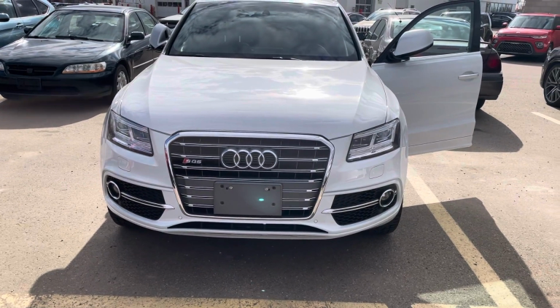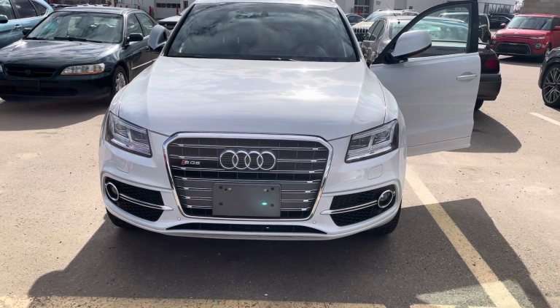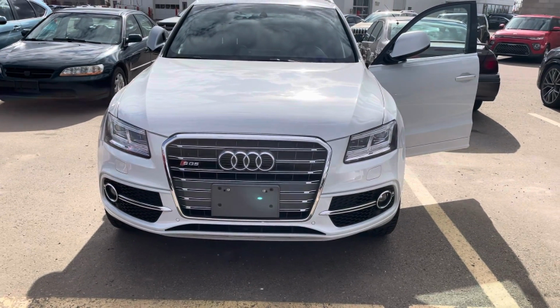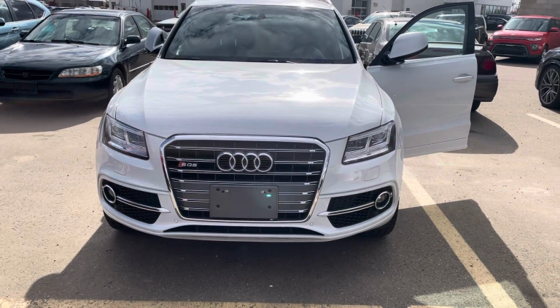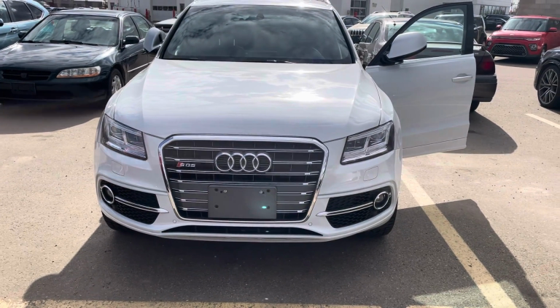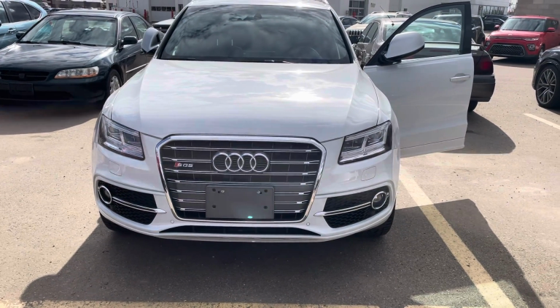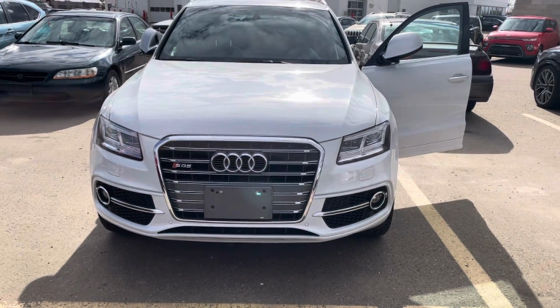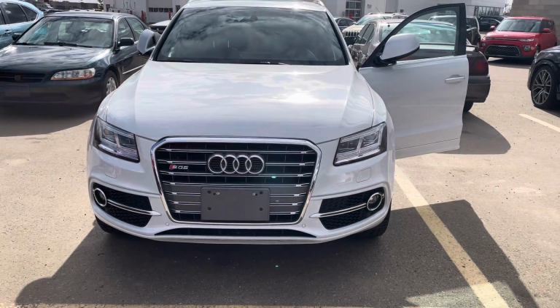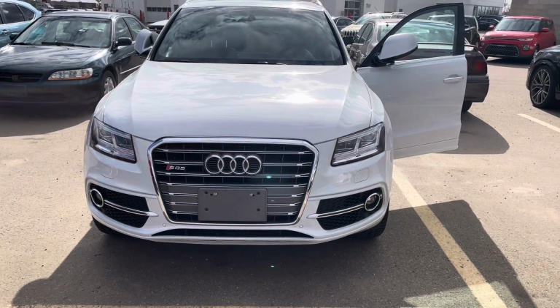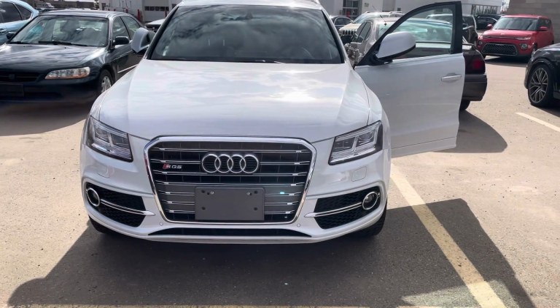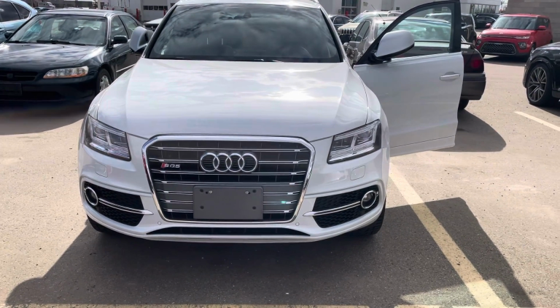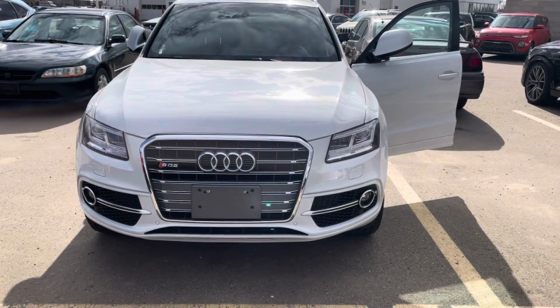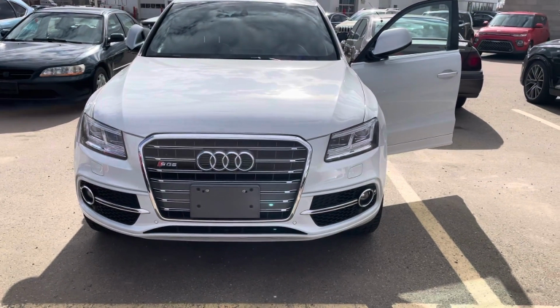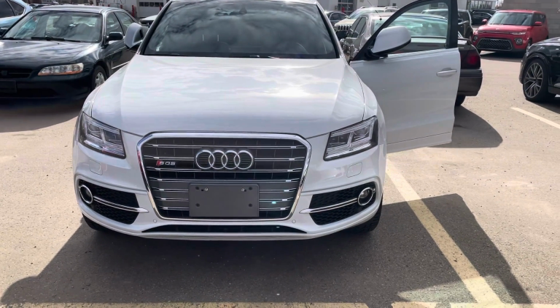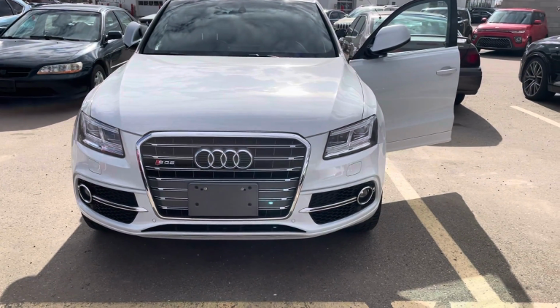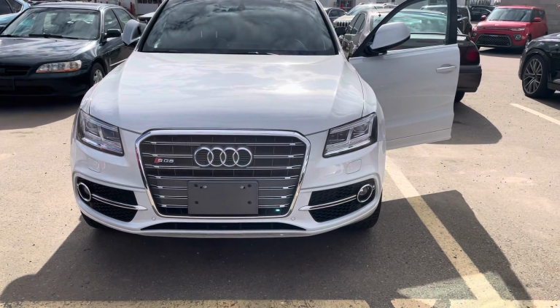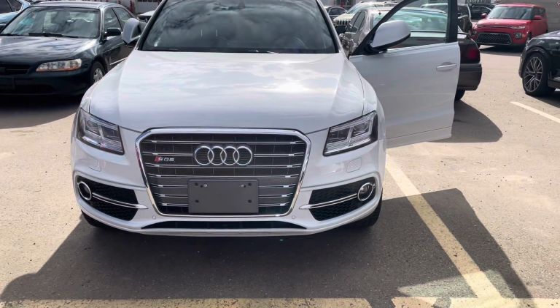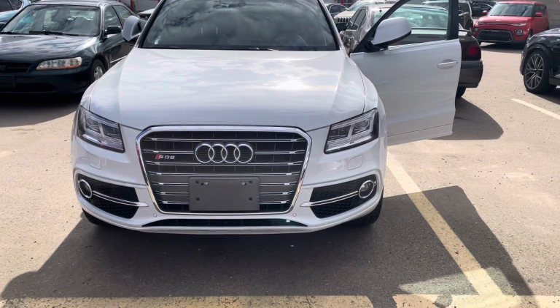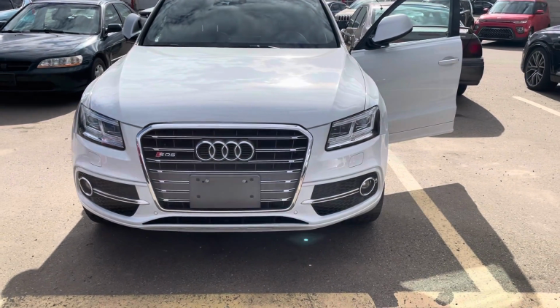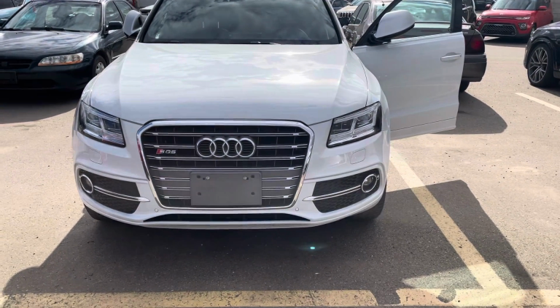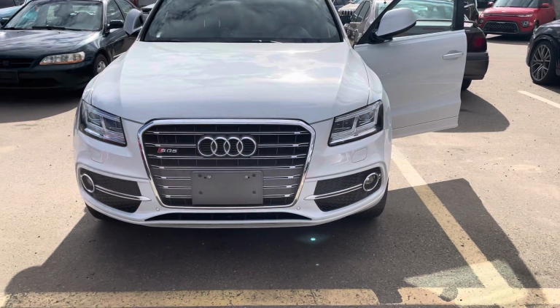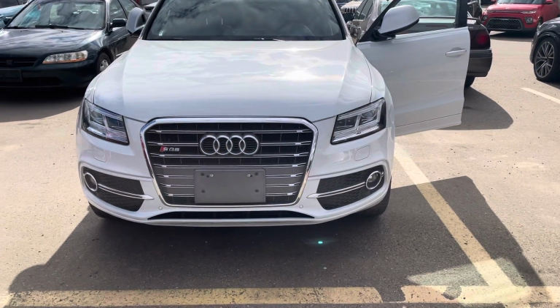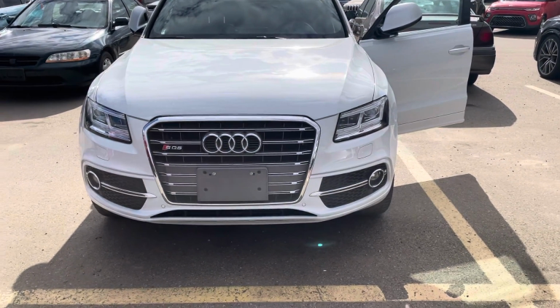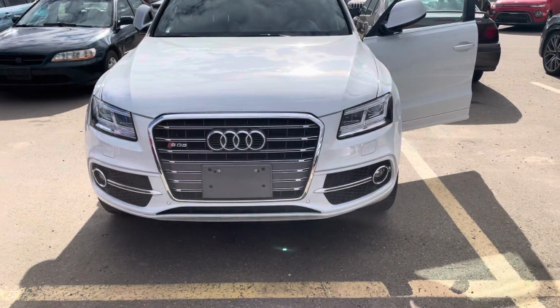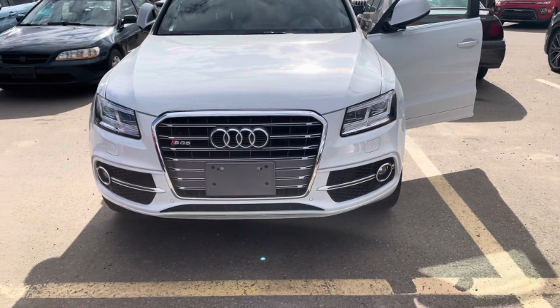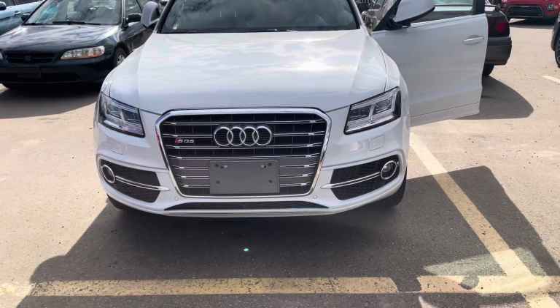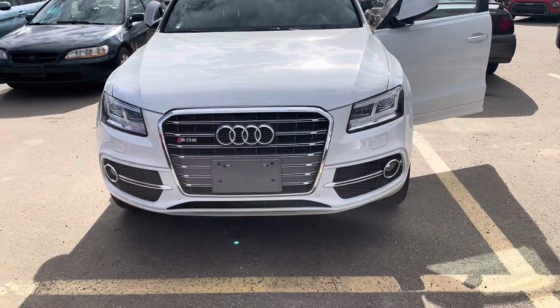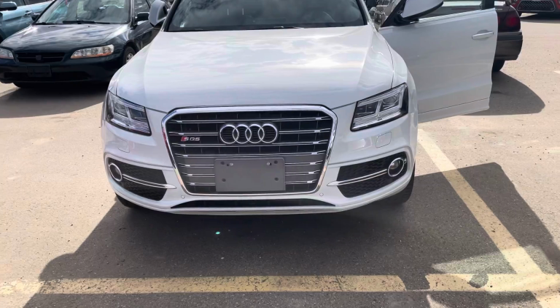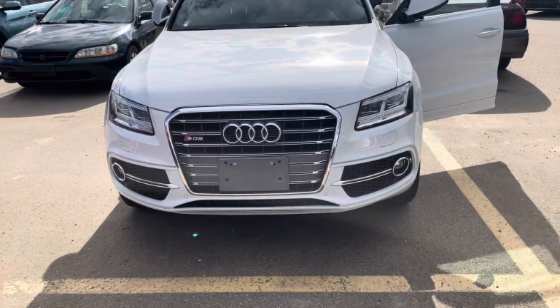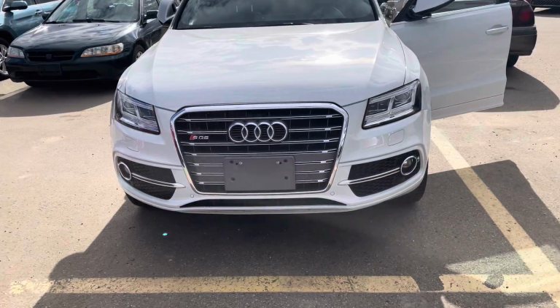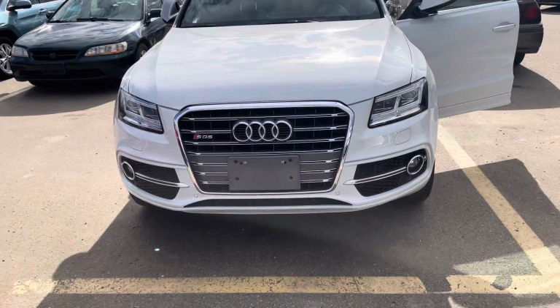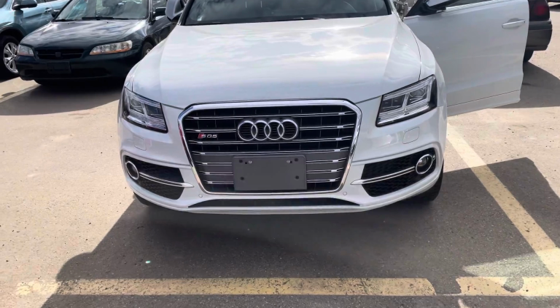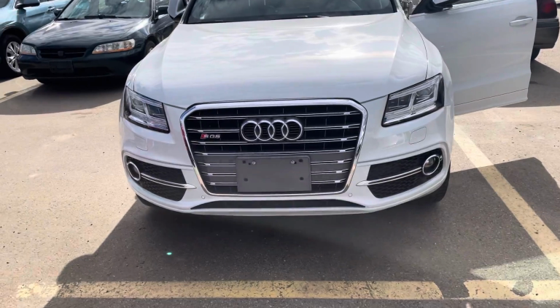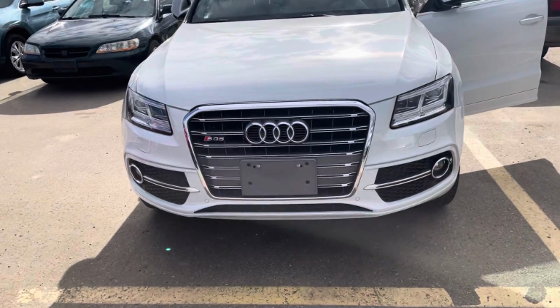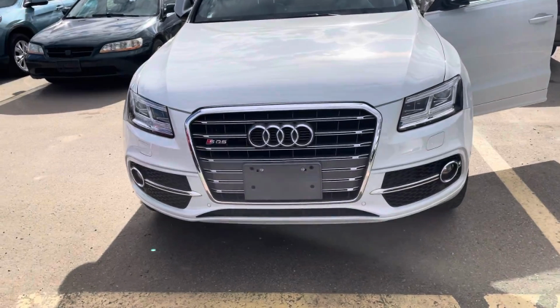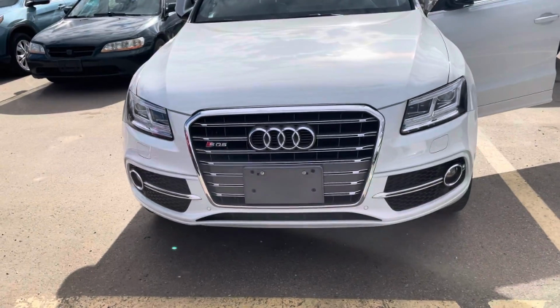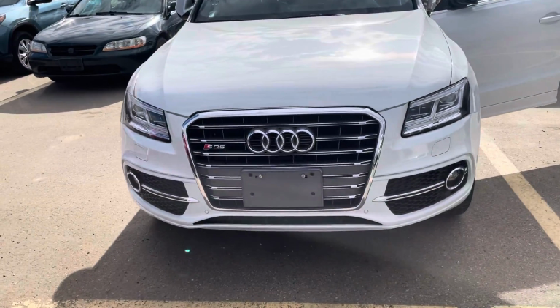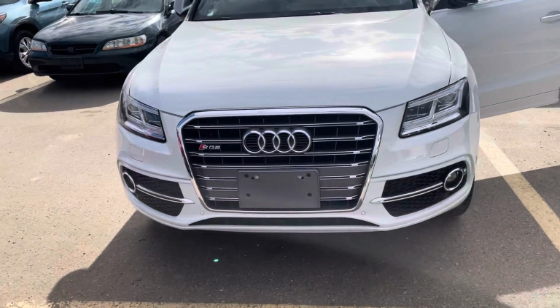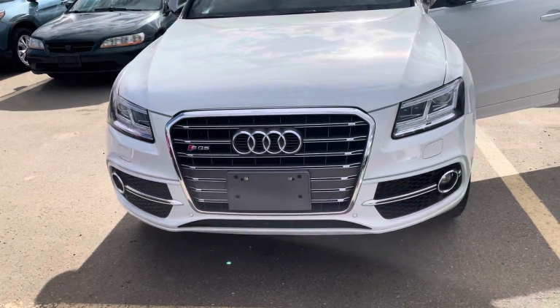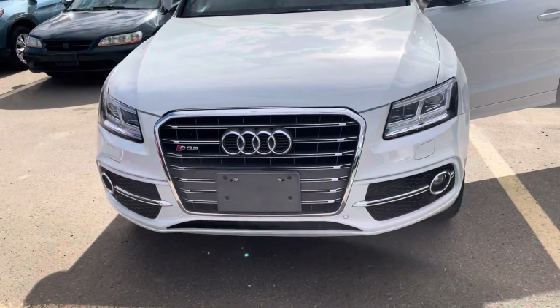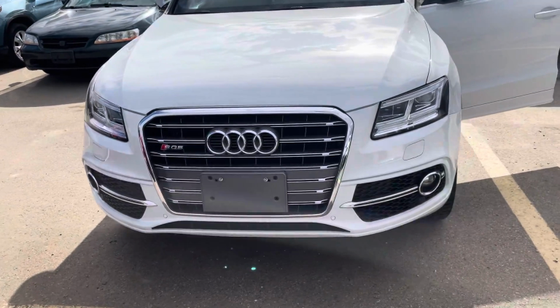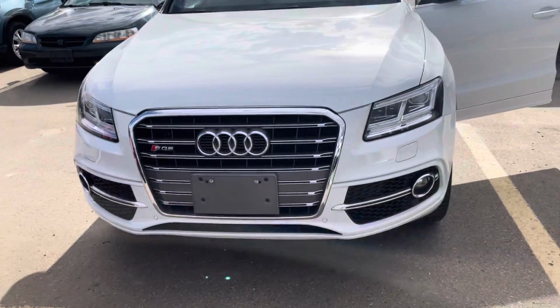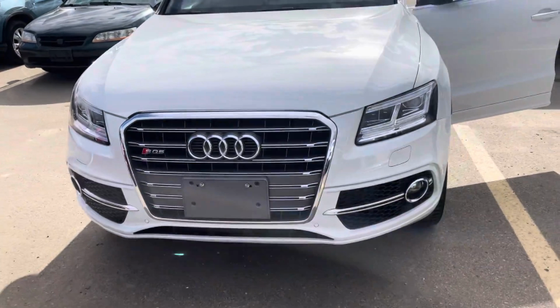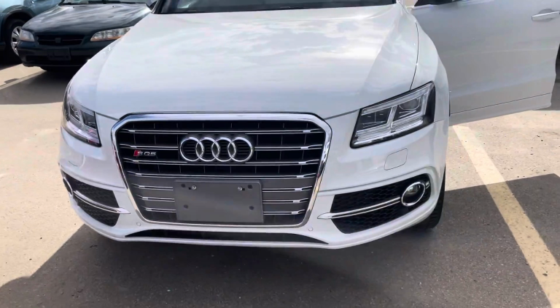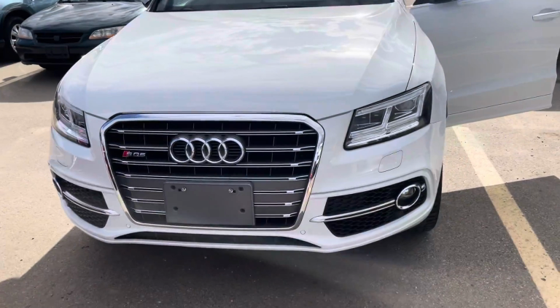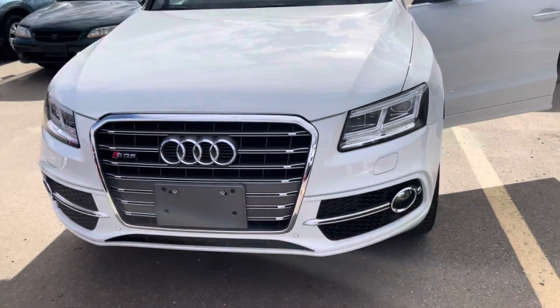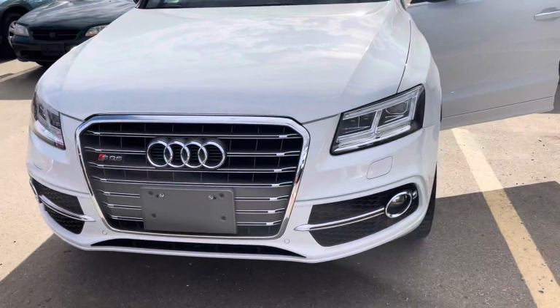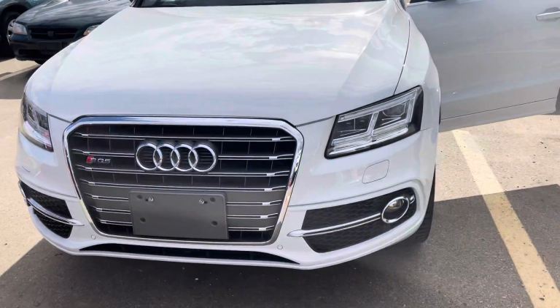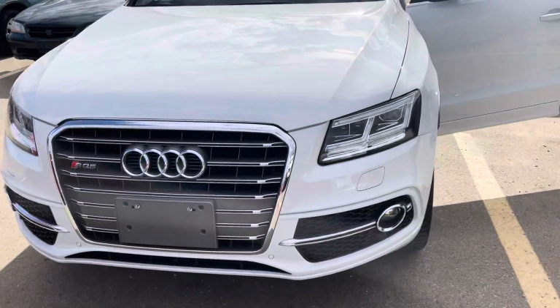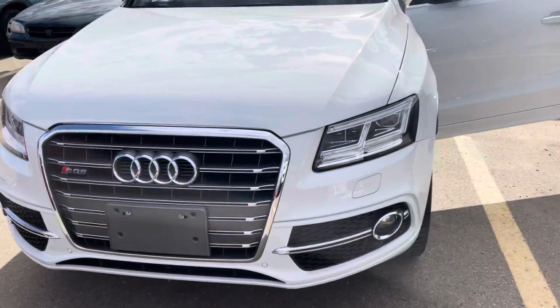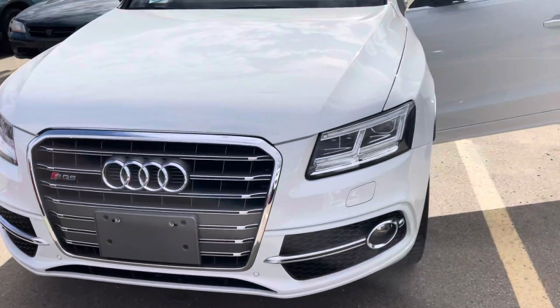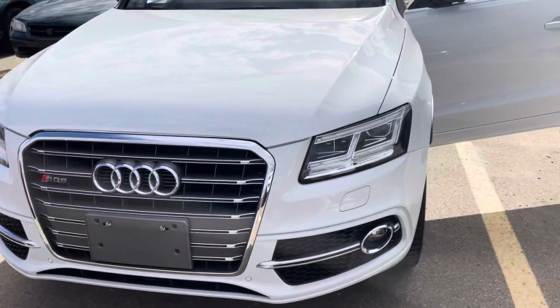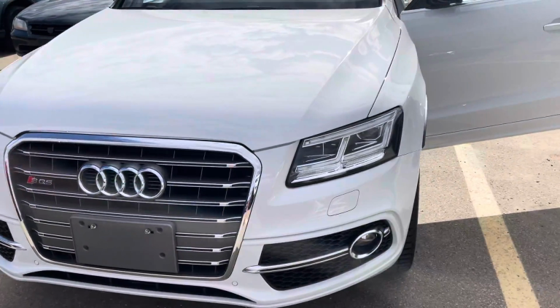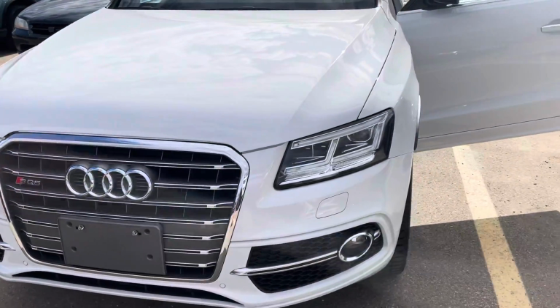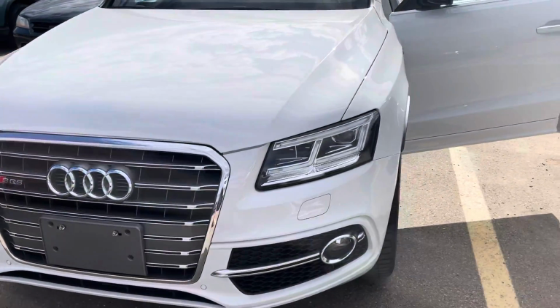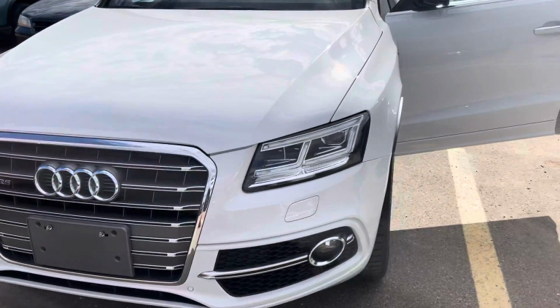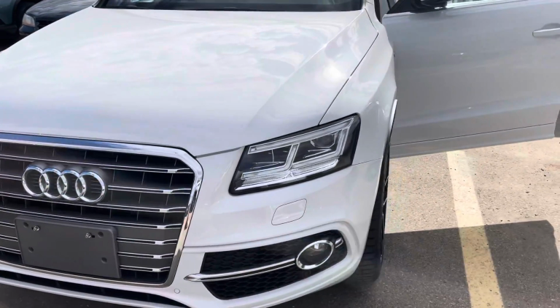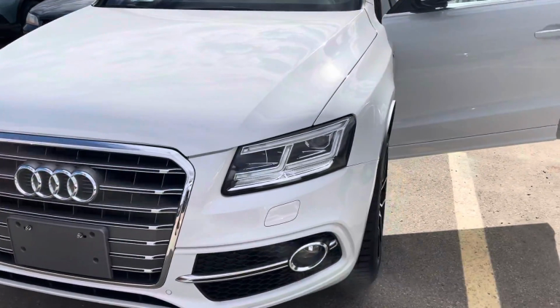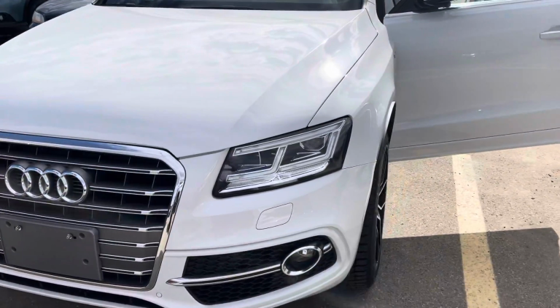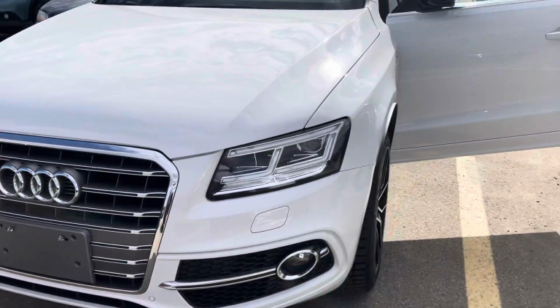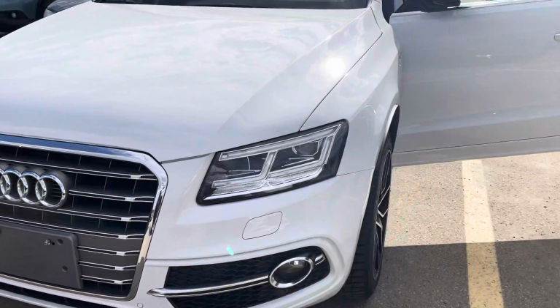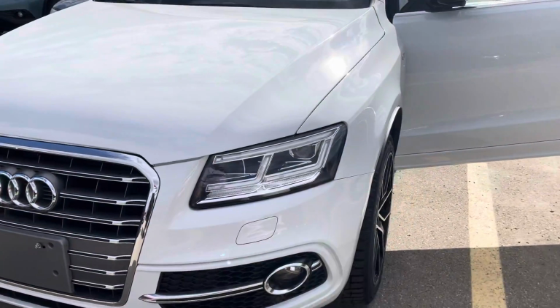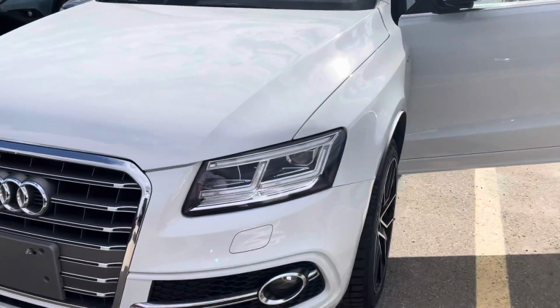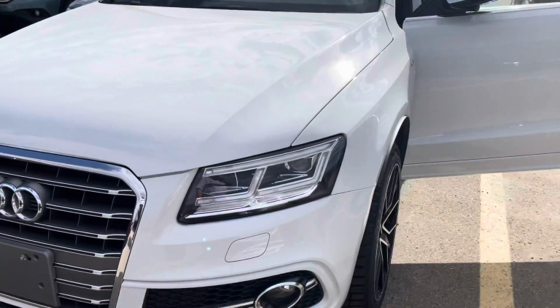Hi, this is Bob from St. Albert Honda. I want to do a quick walk-around video of this 2017 Audi SQ5.